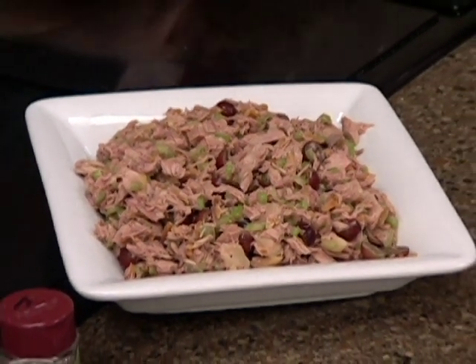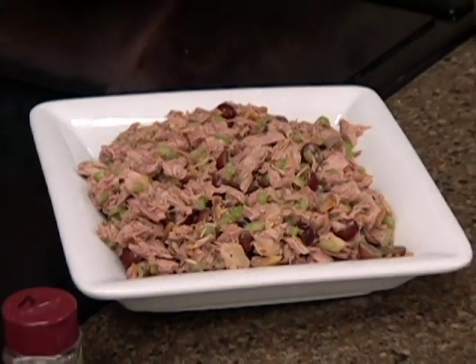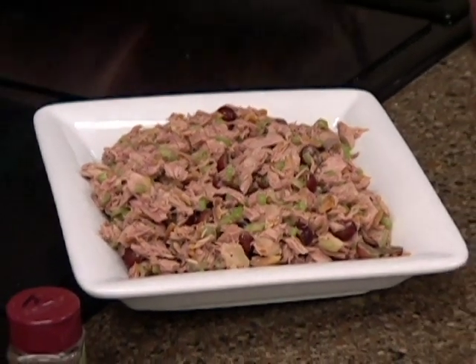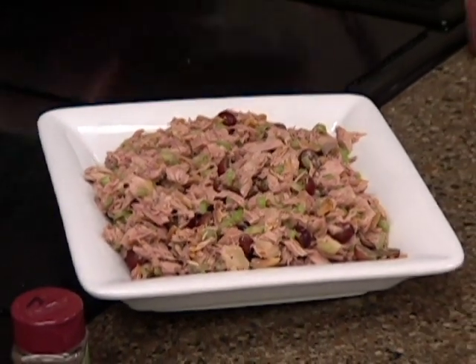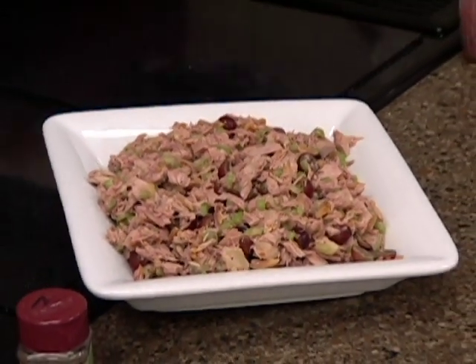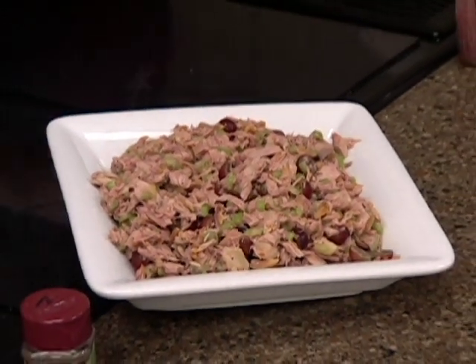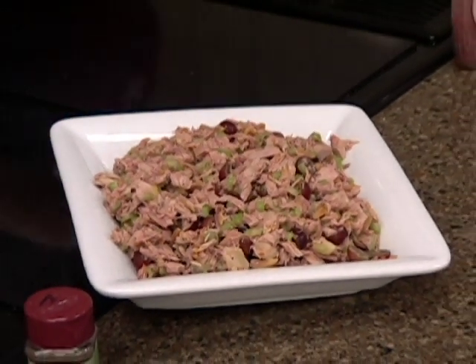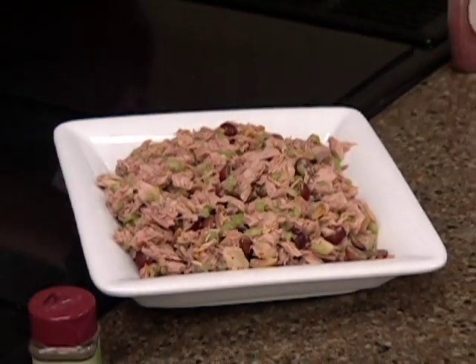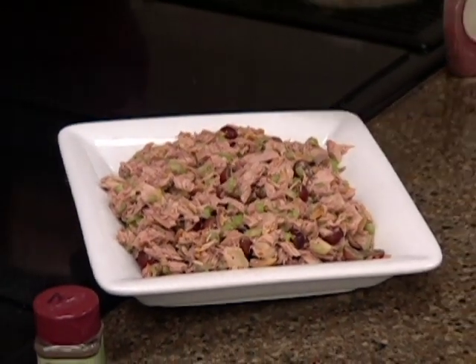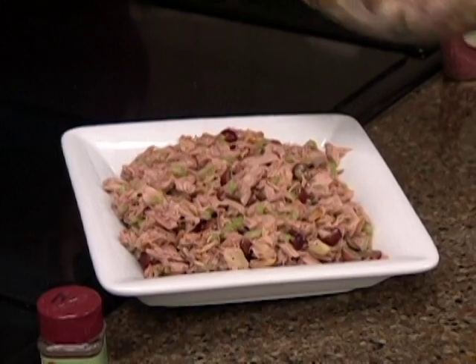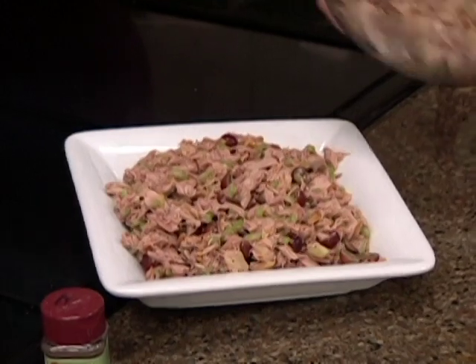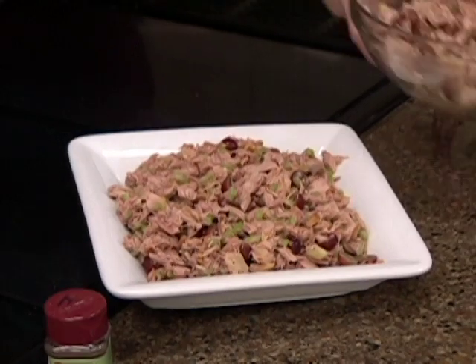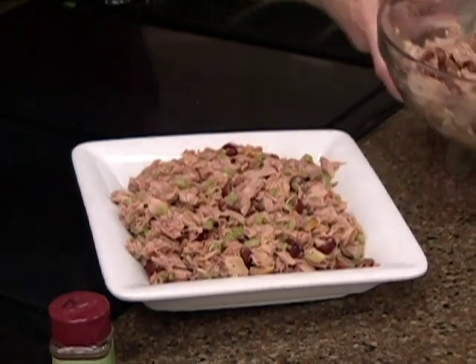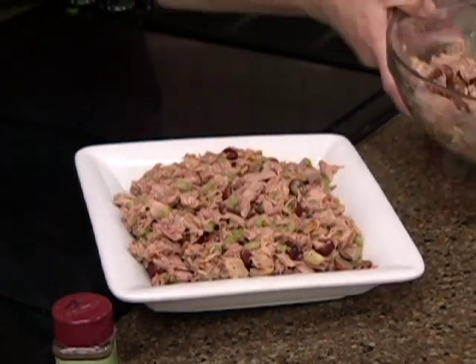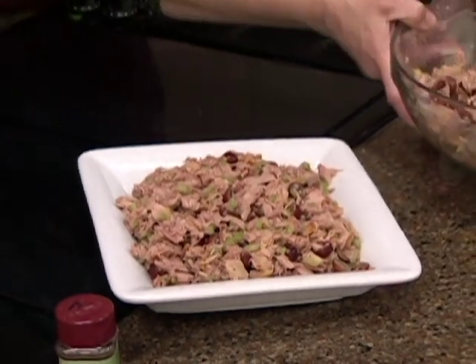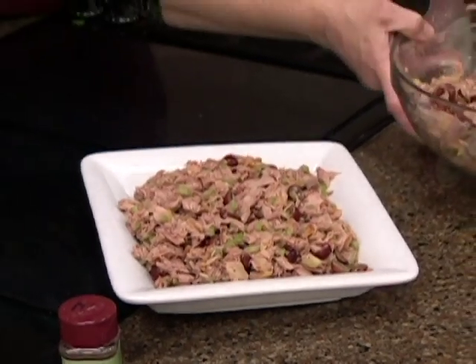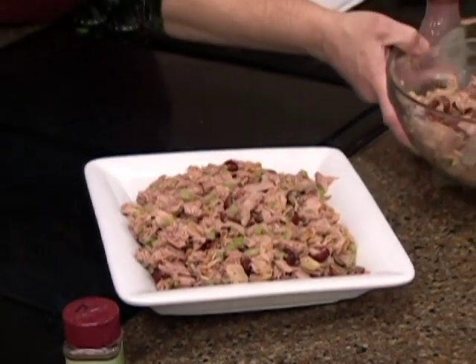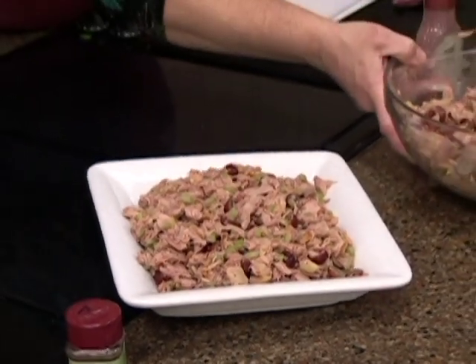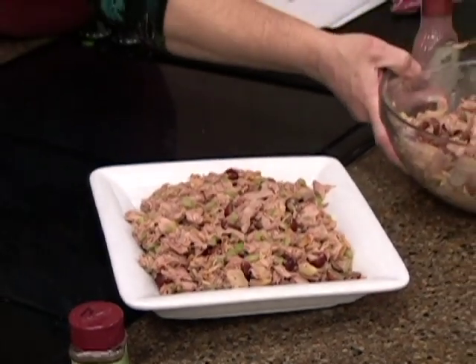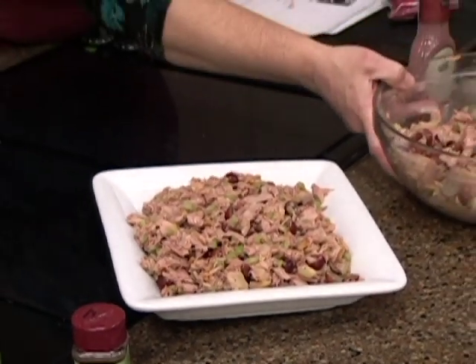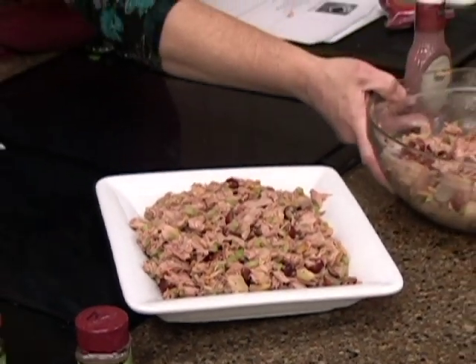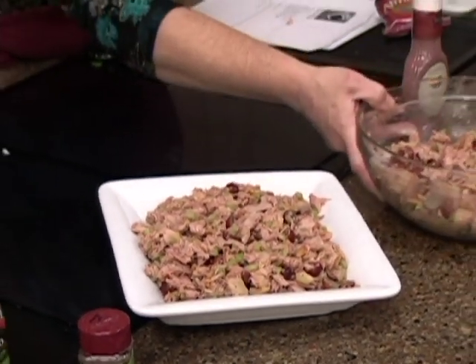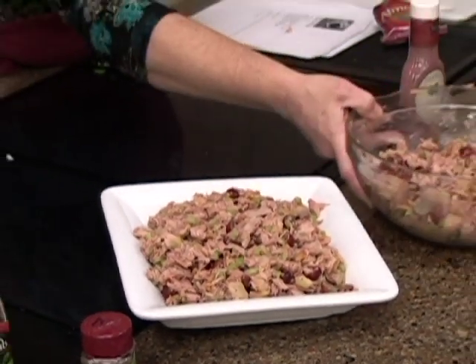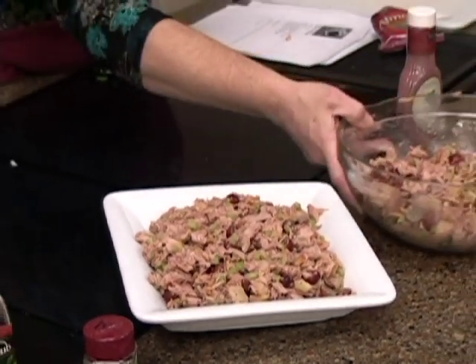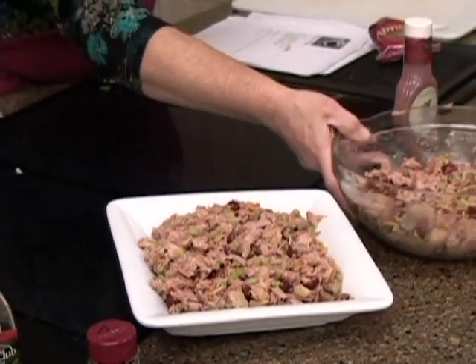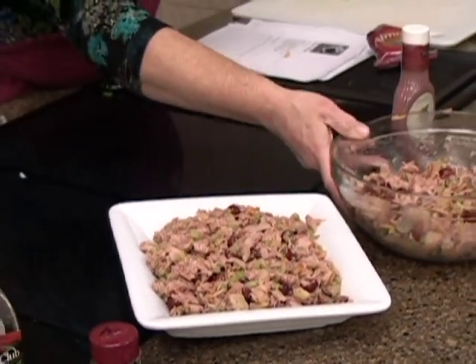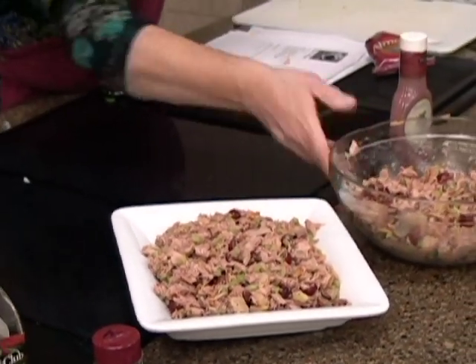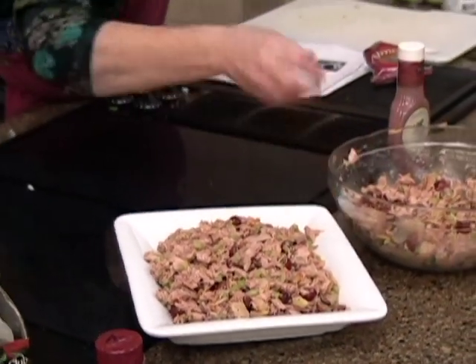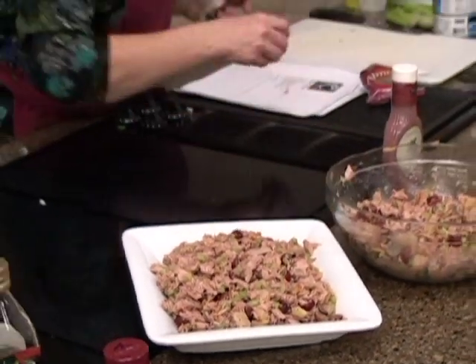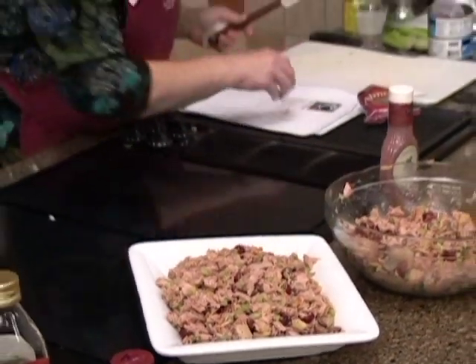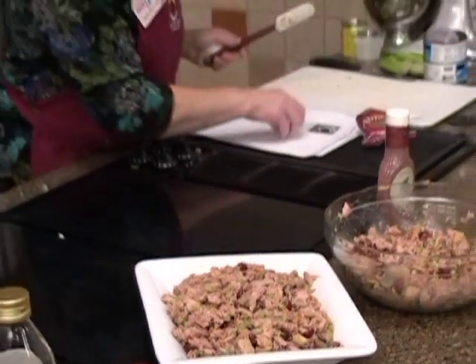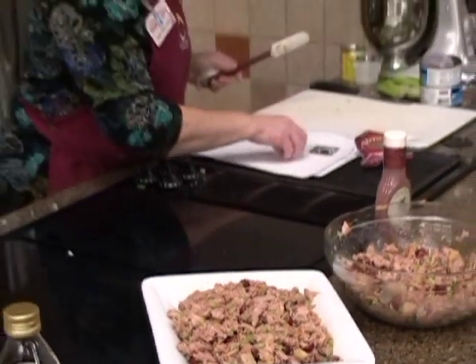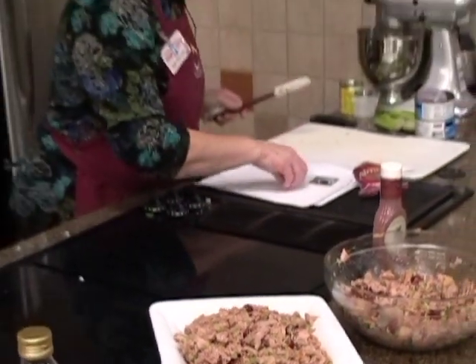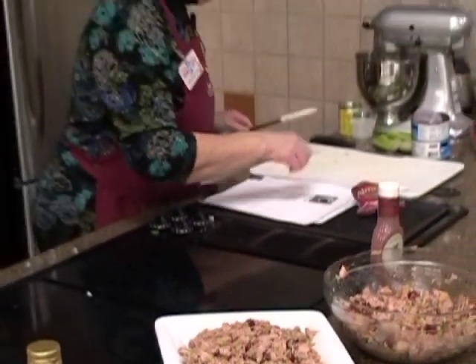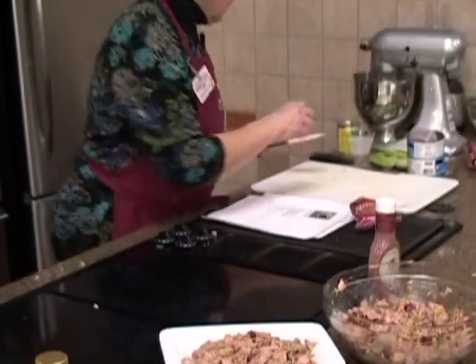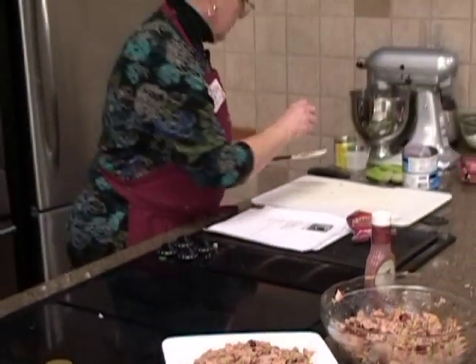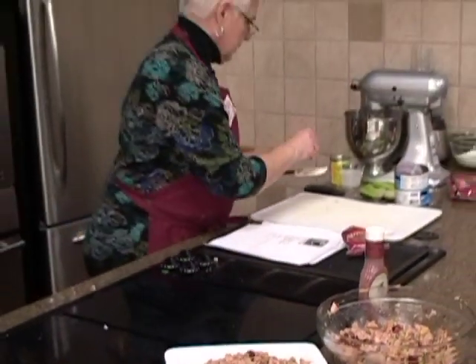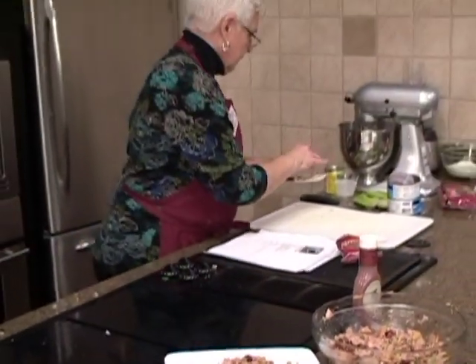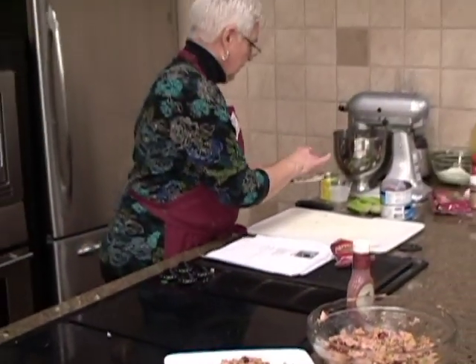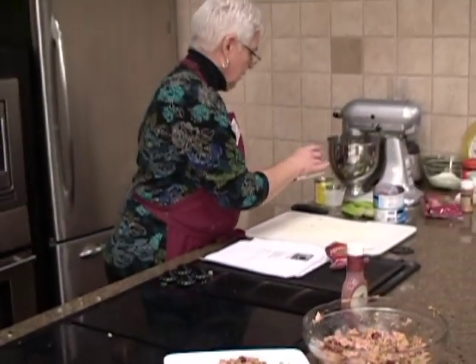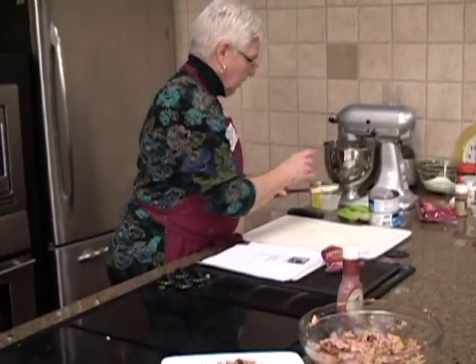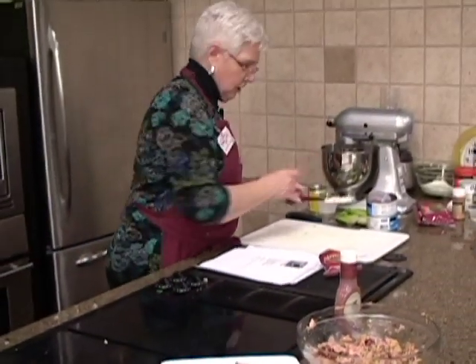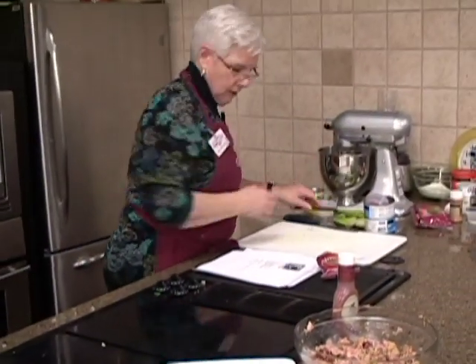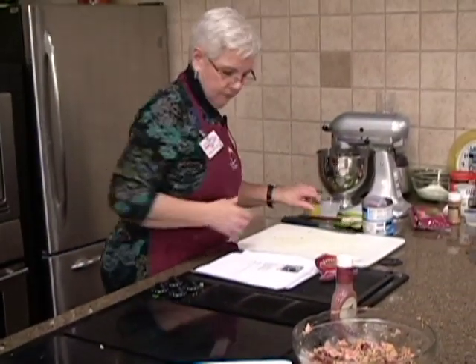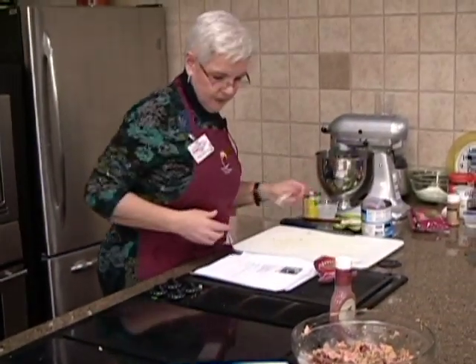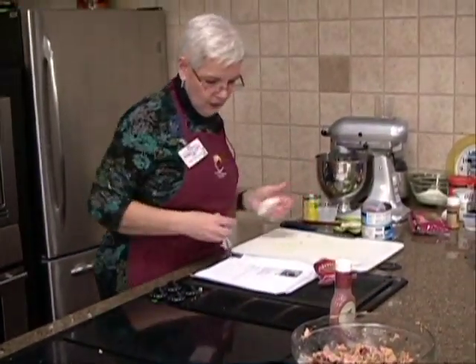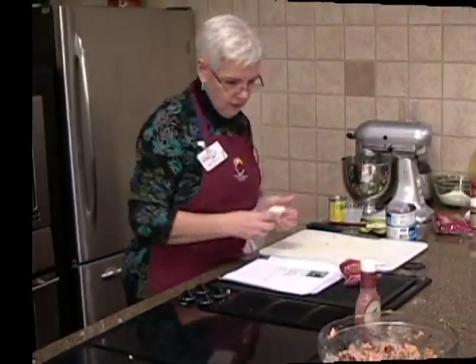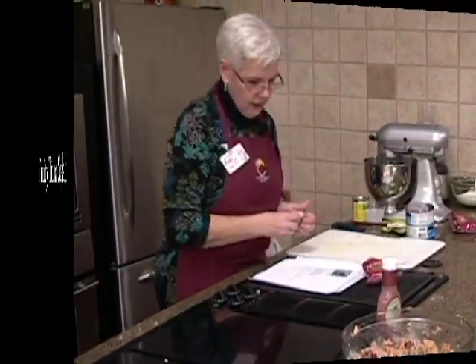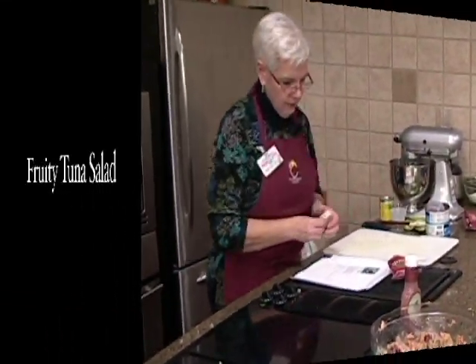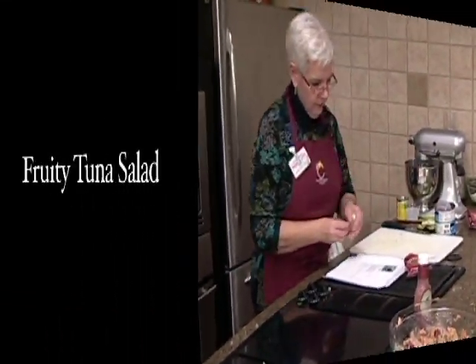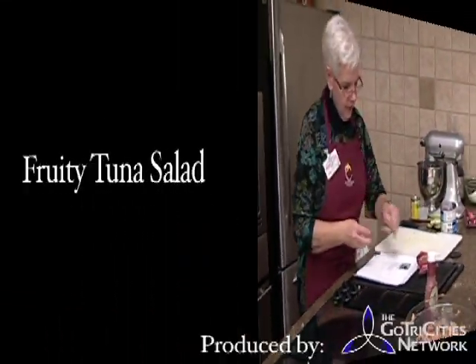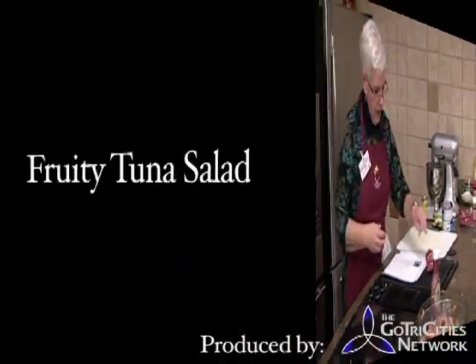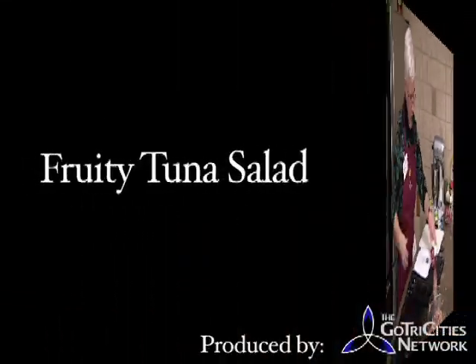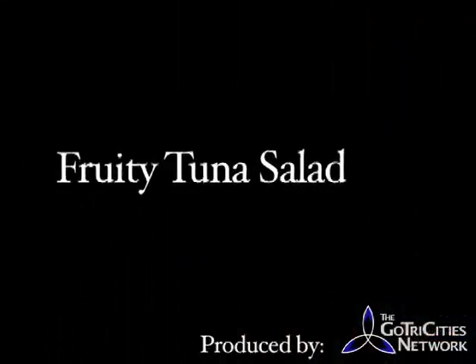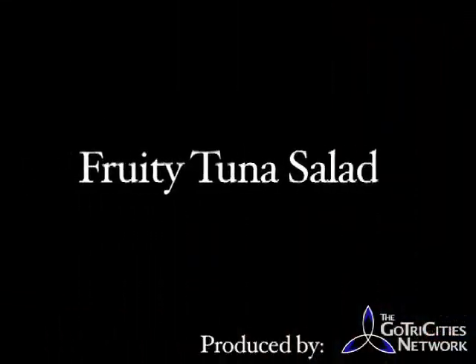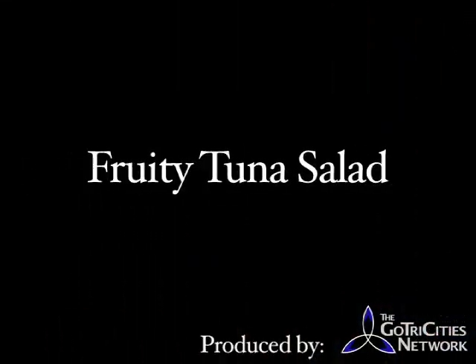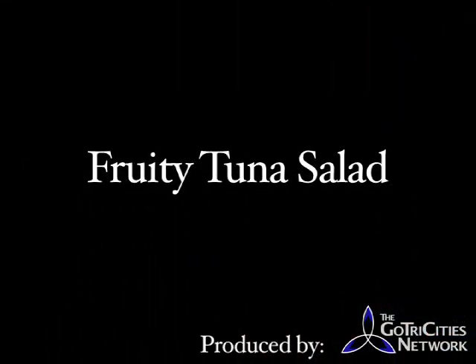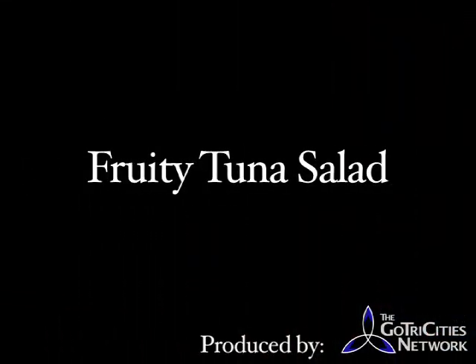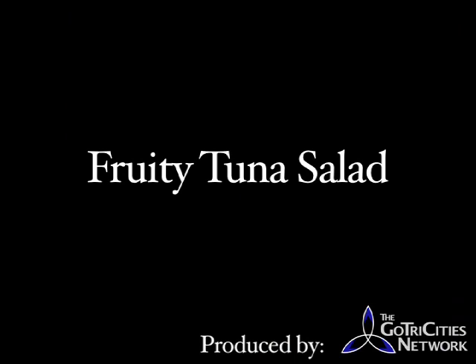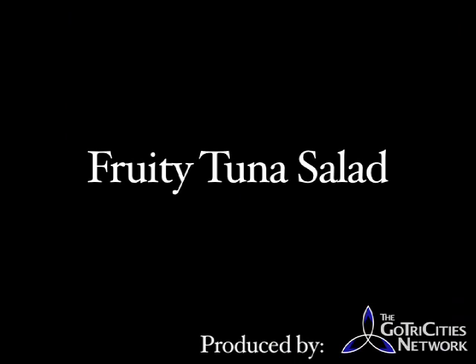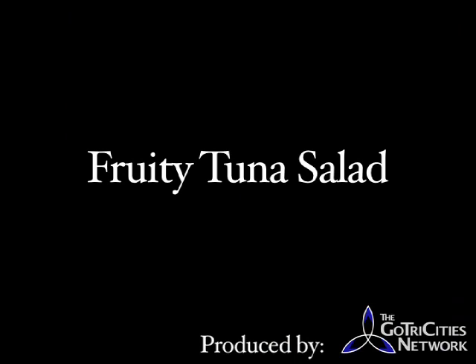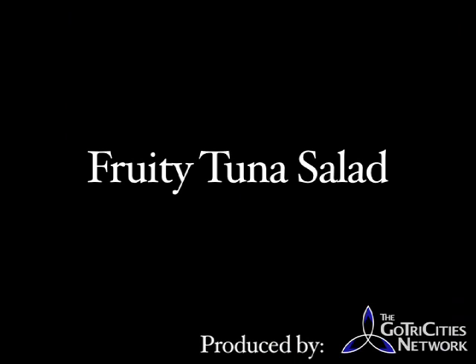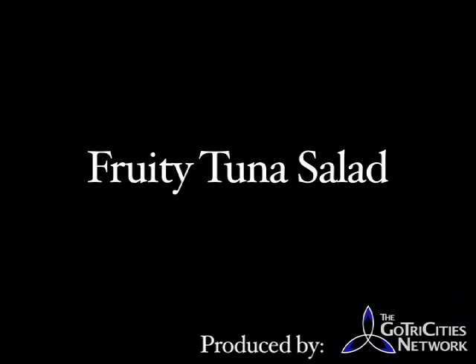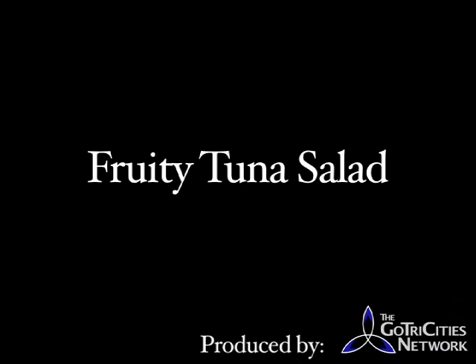So there's our fruity tuna salad. Very good. Okay, thank you. Bye.